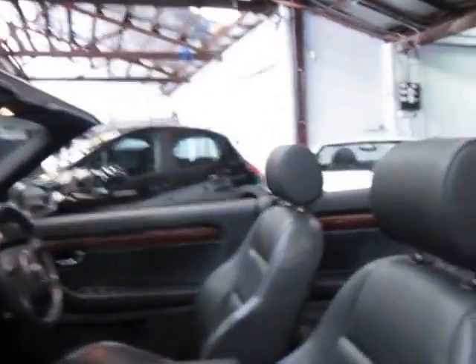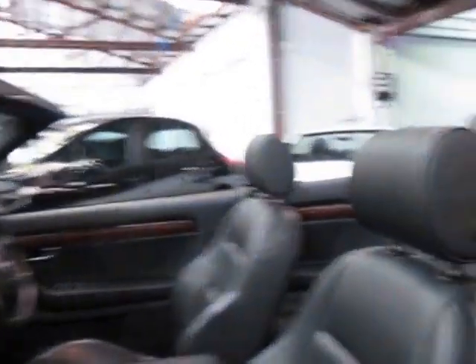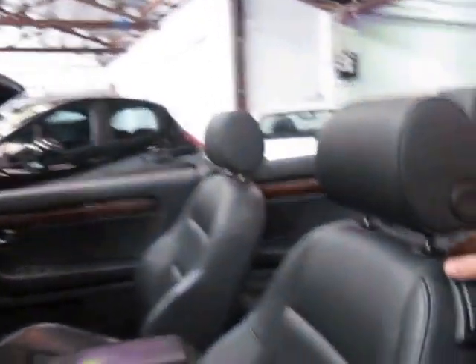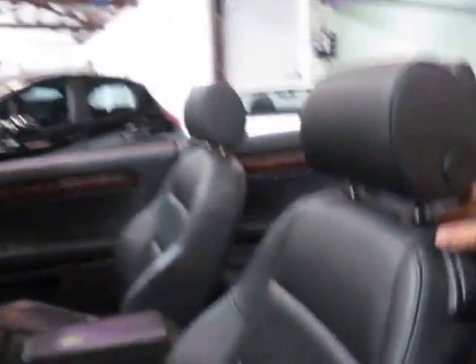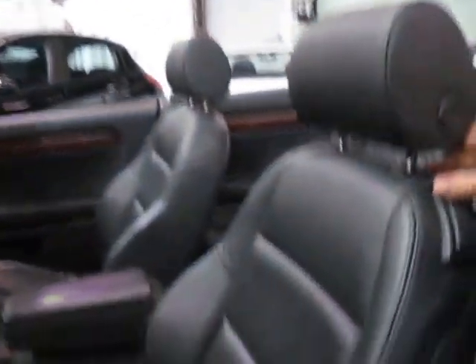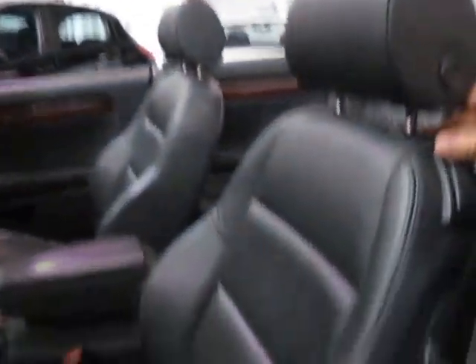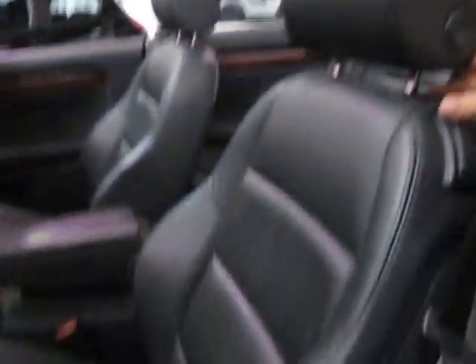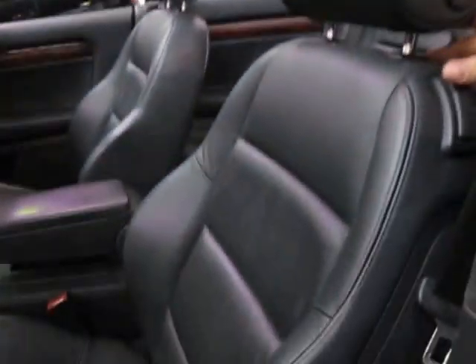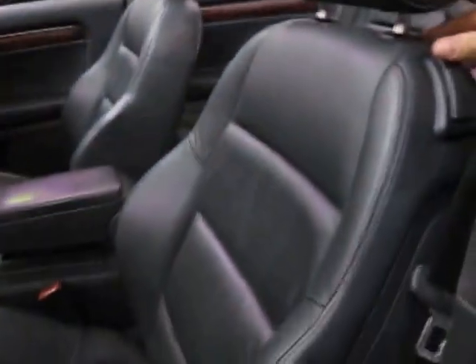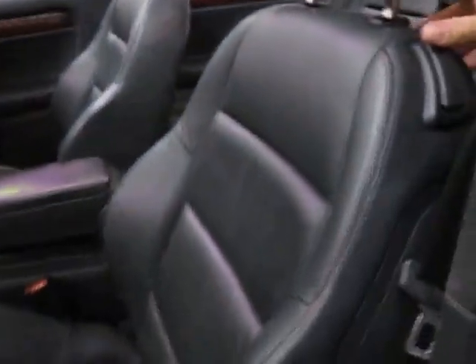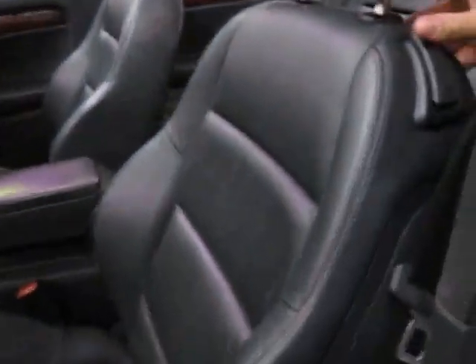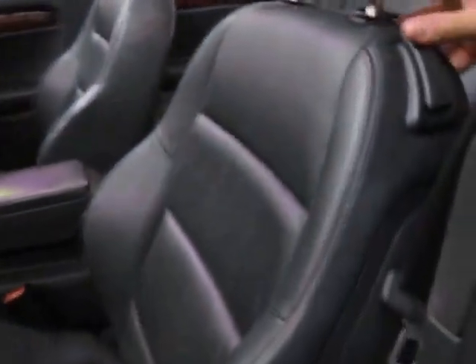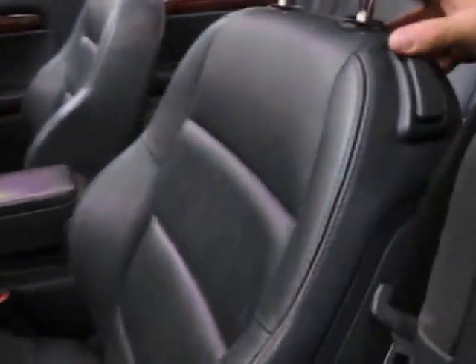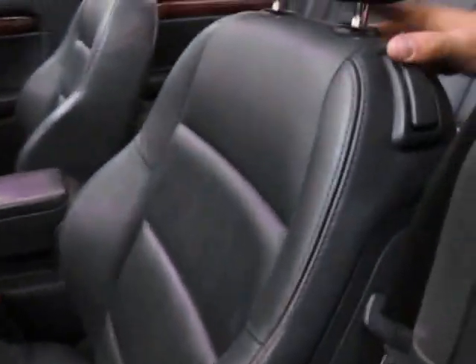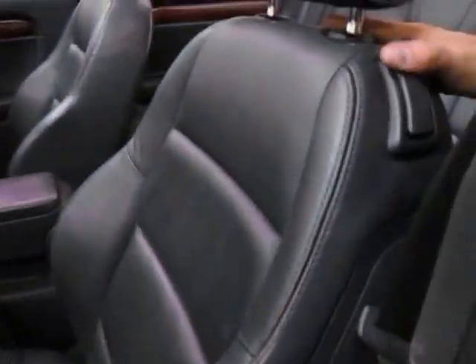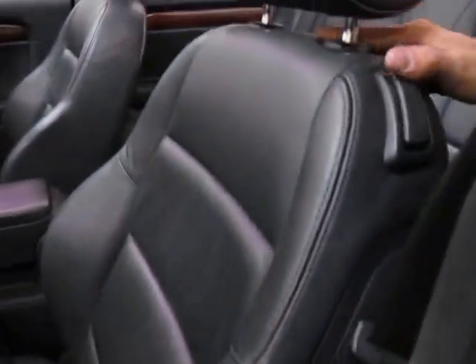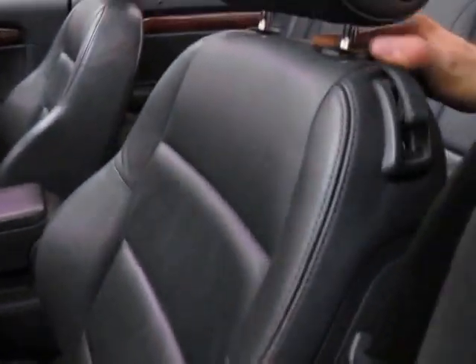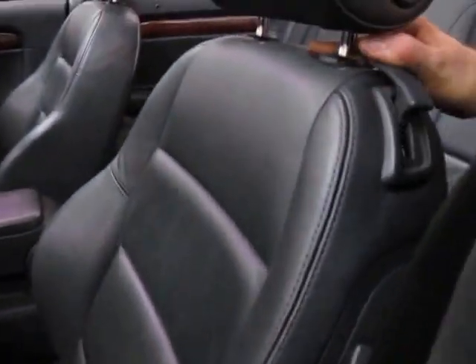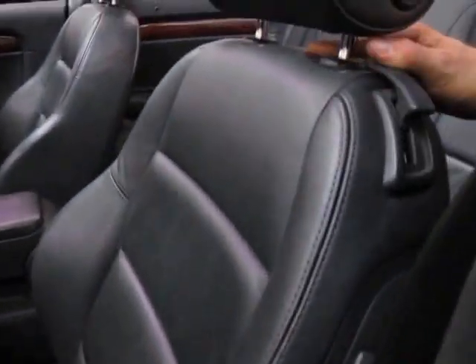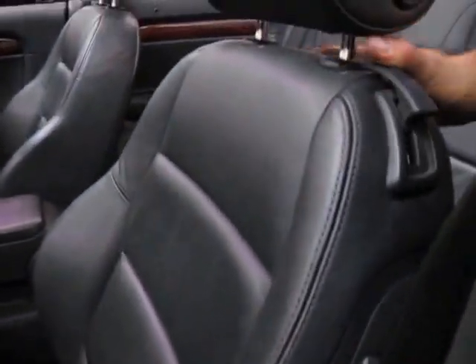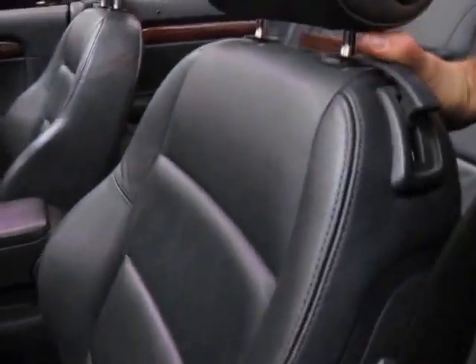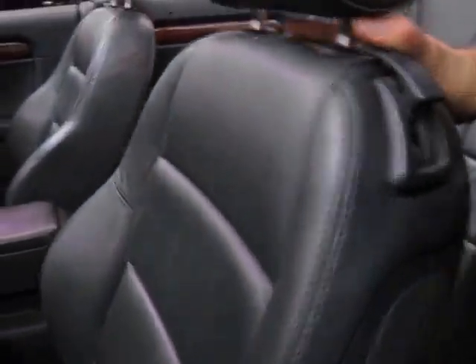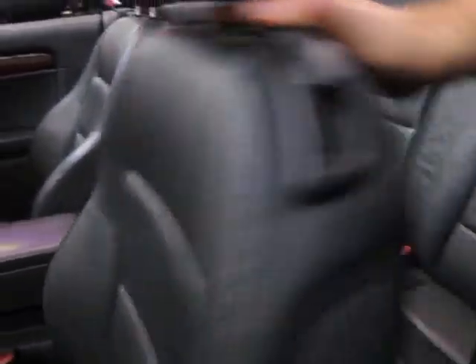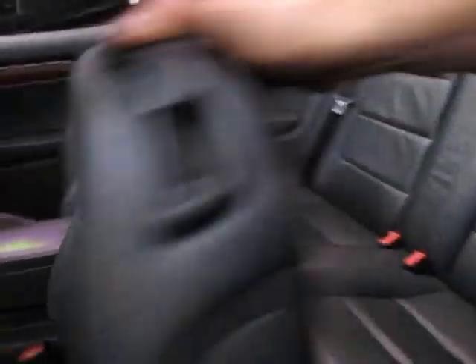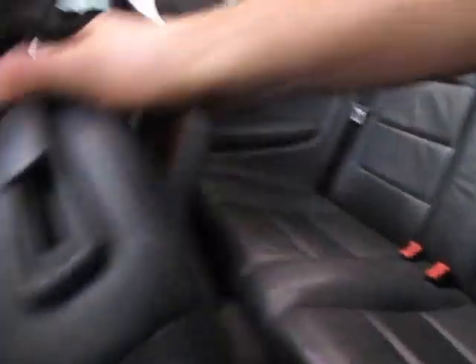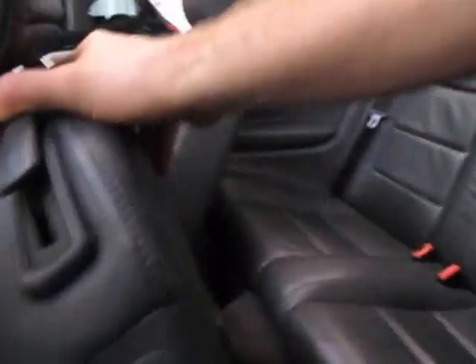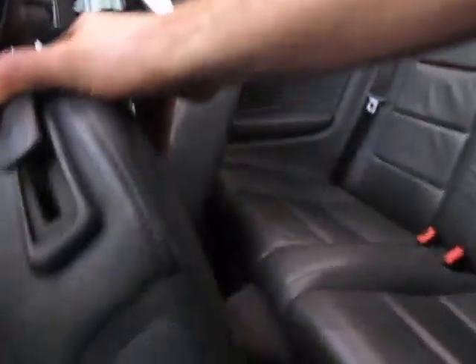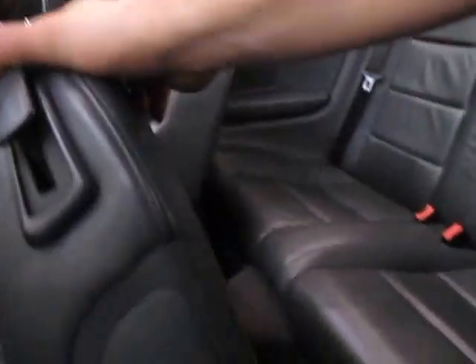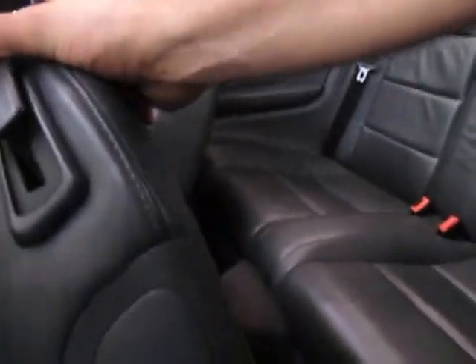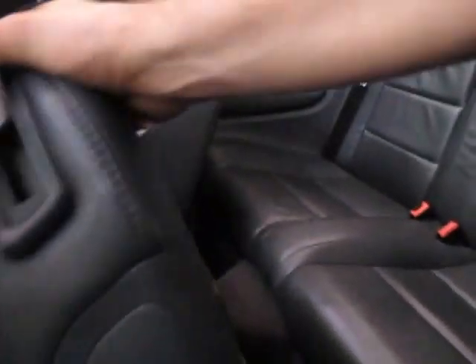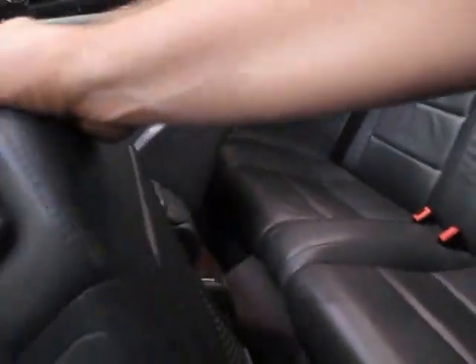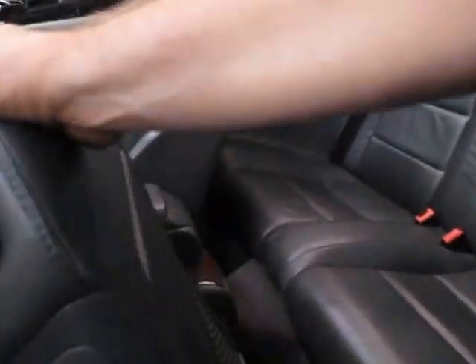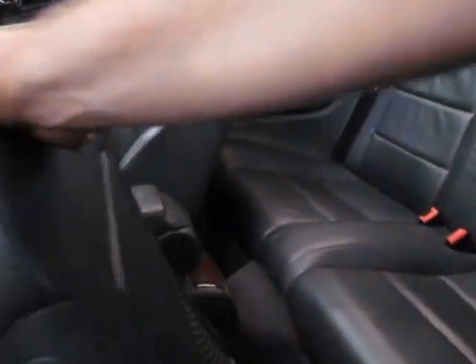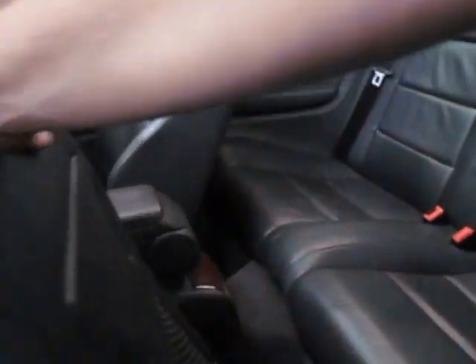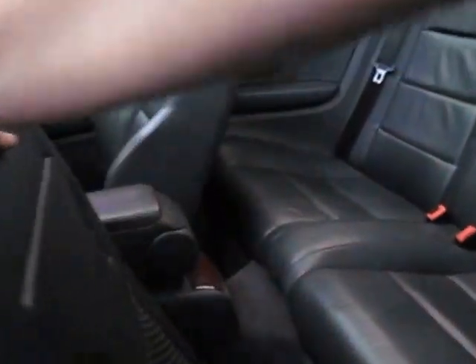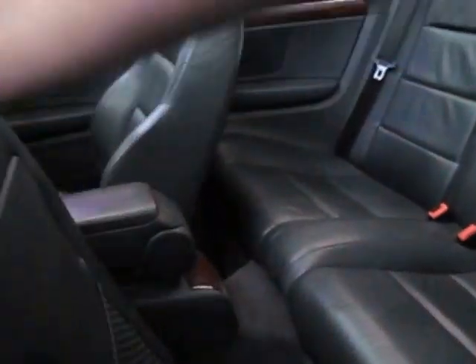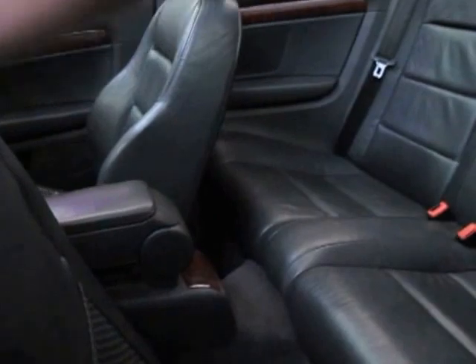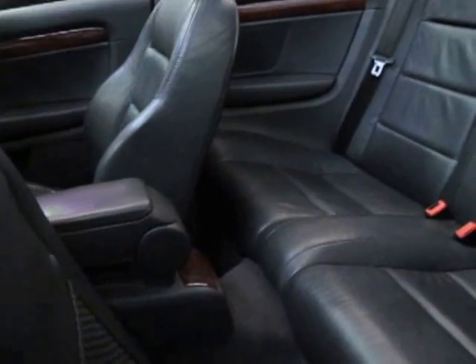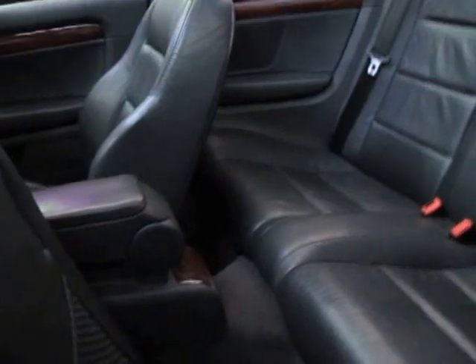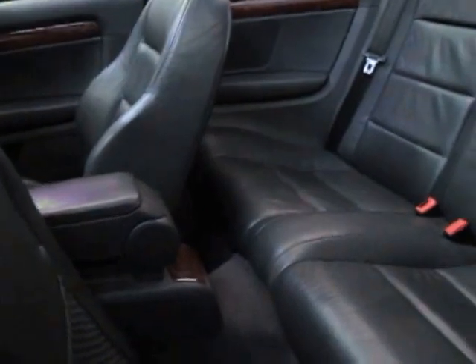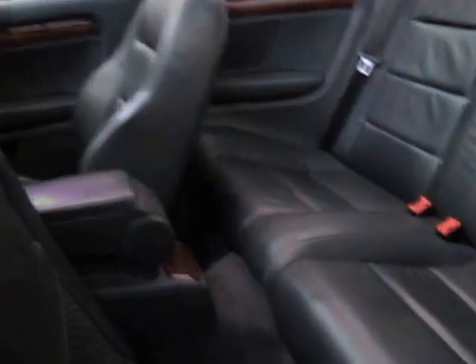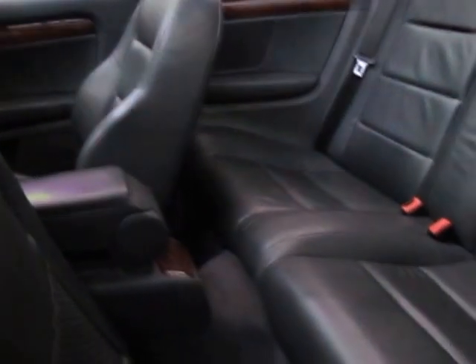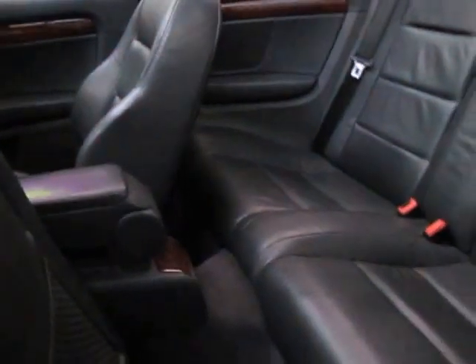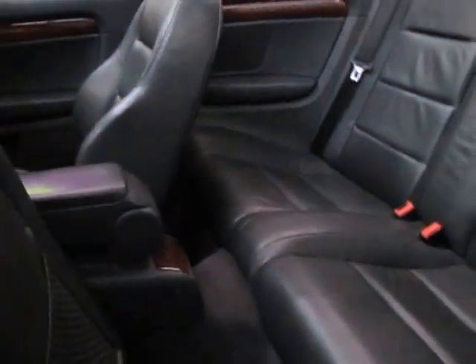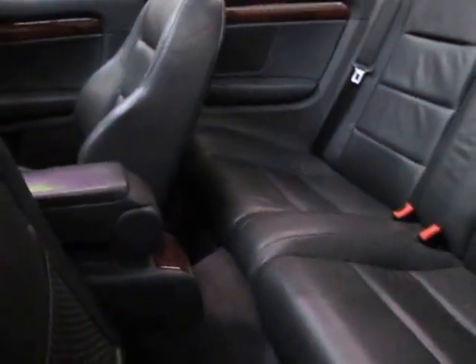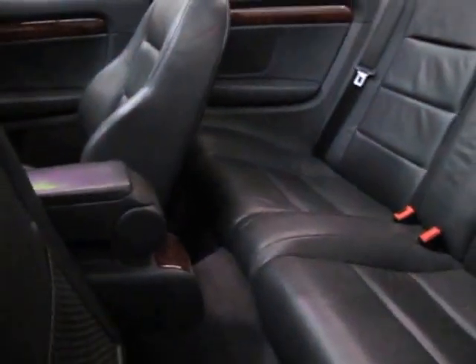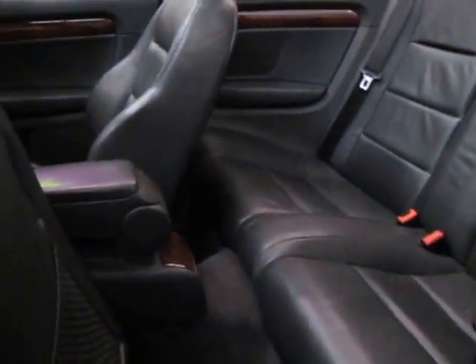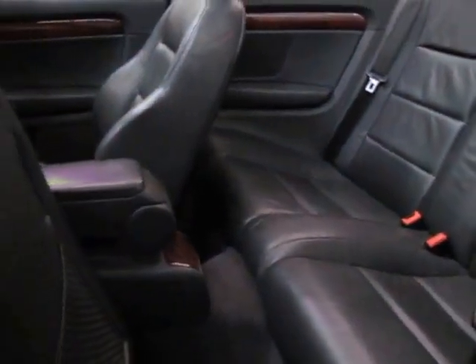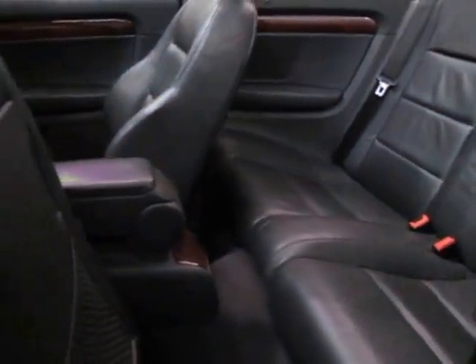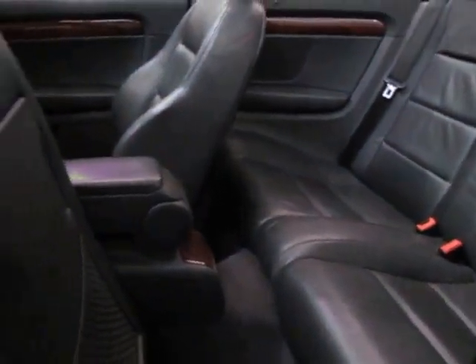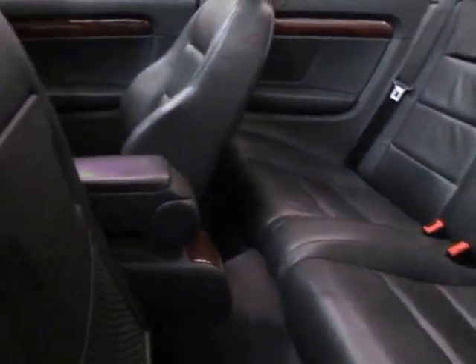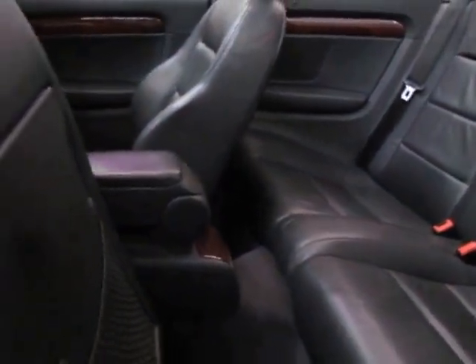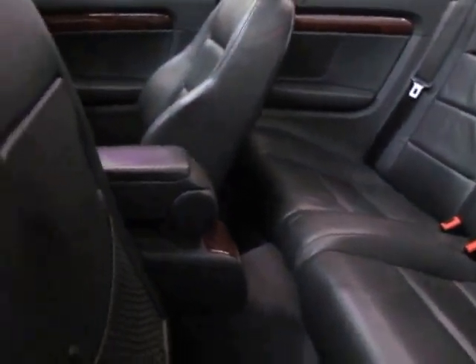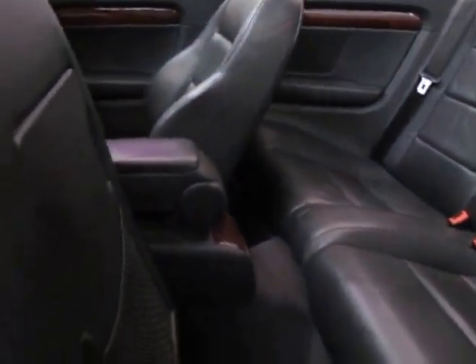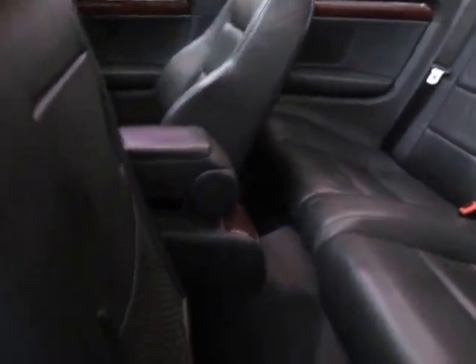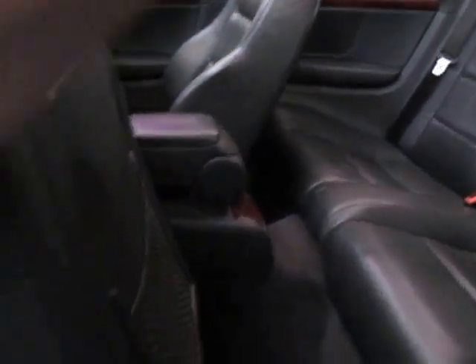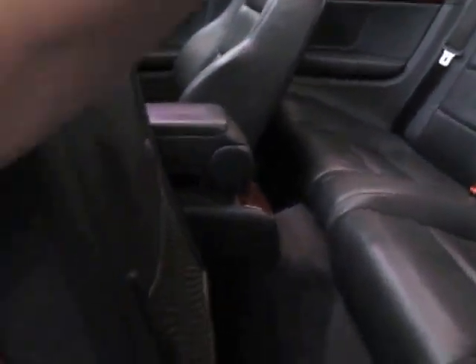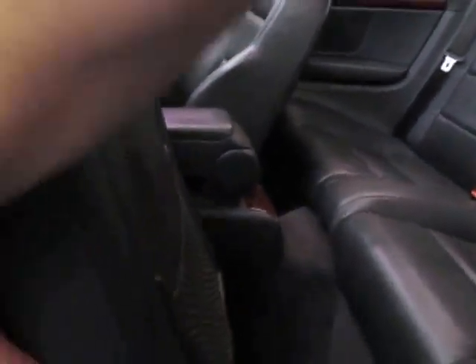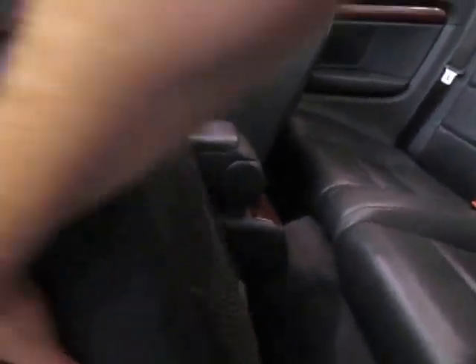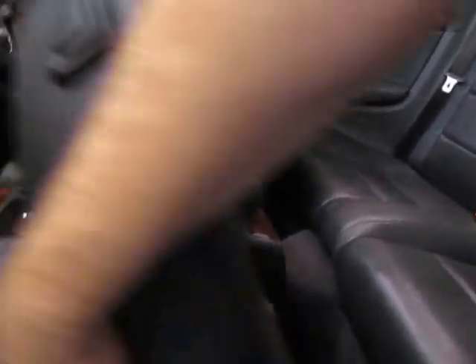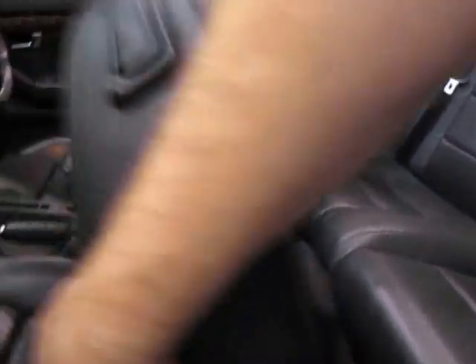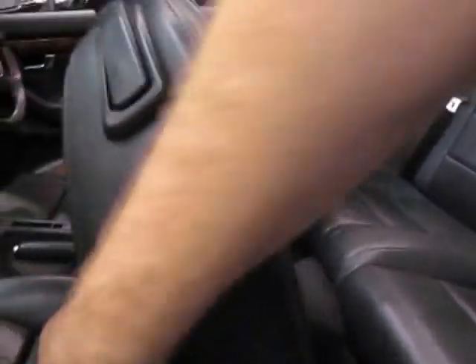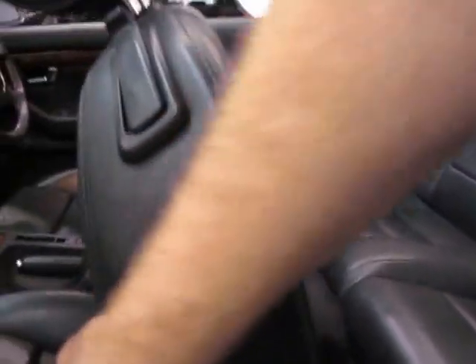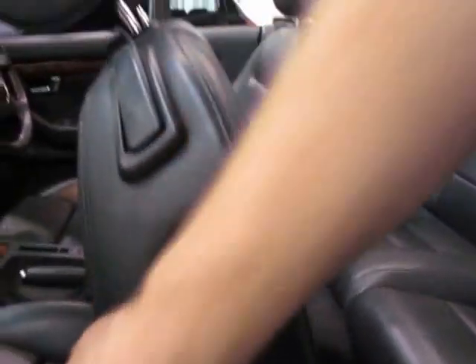It's a four-seater convertible — very easy to get in and out. Just push this up, push it forward, and that's it. Very easy to use.